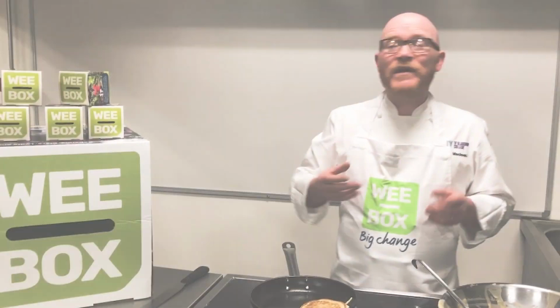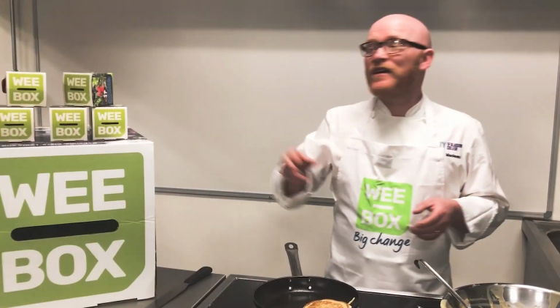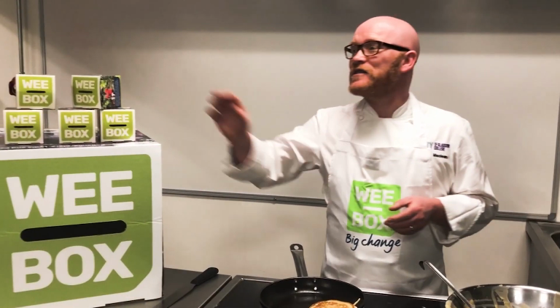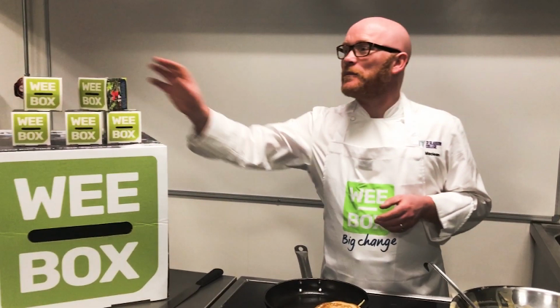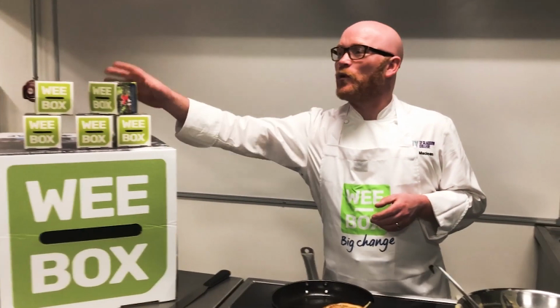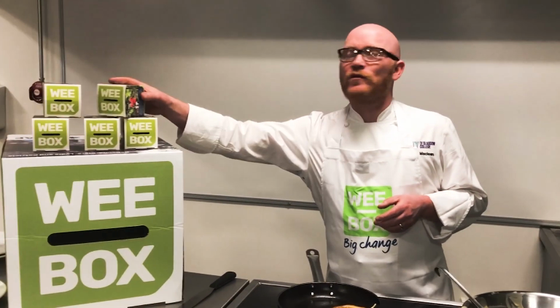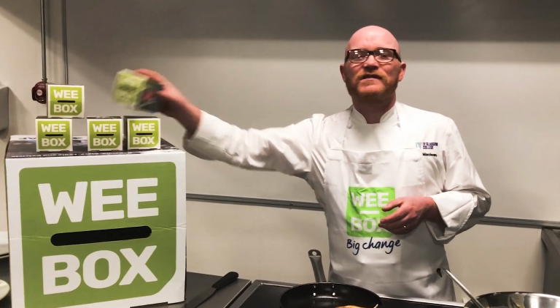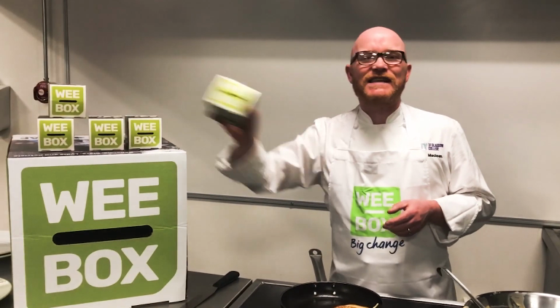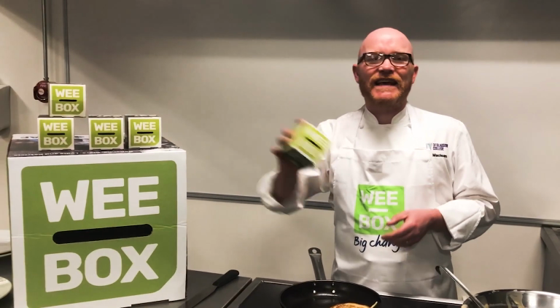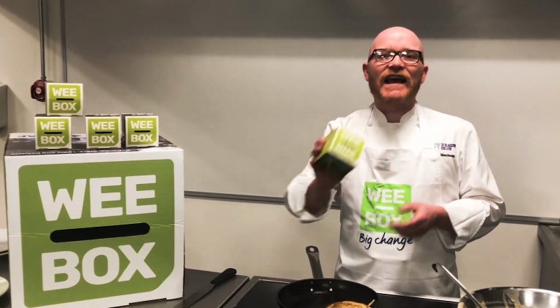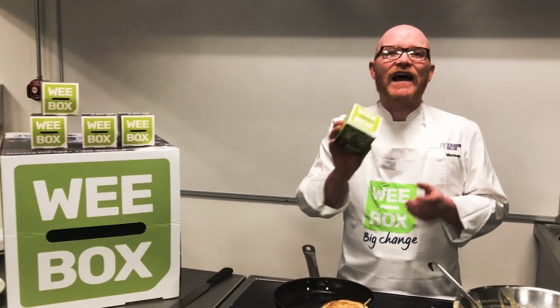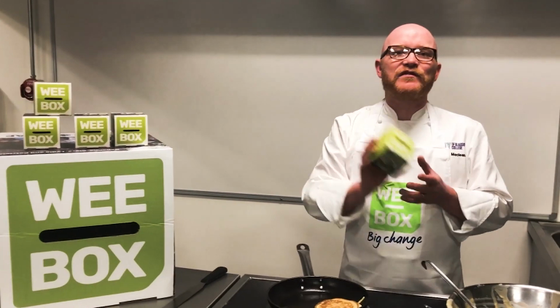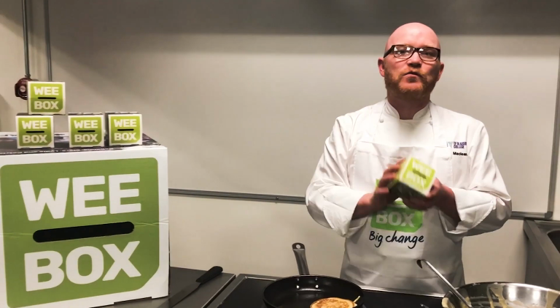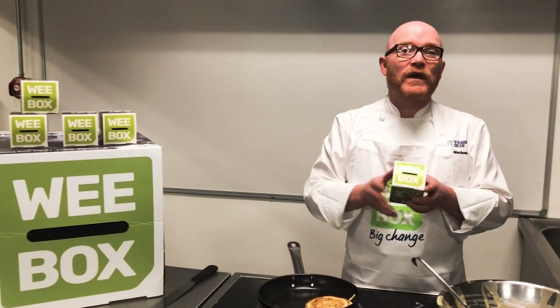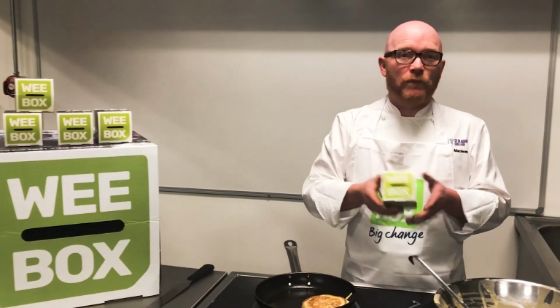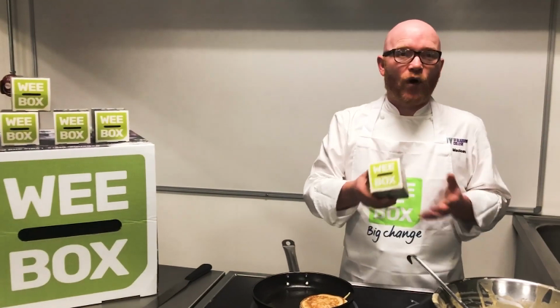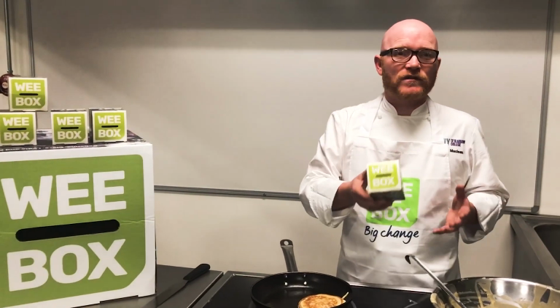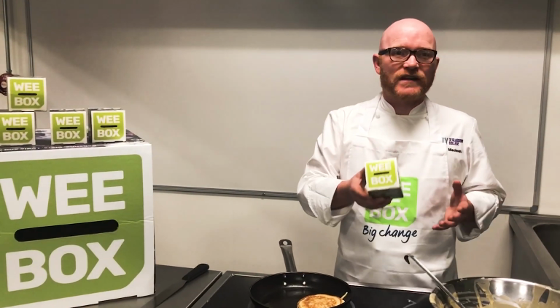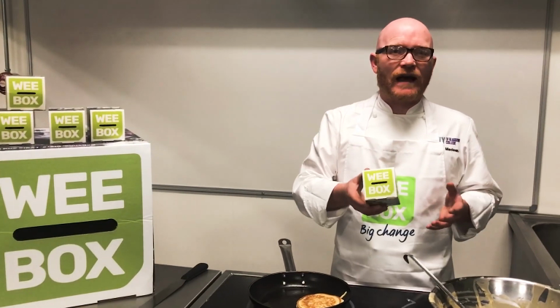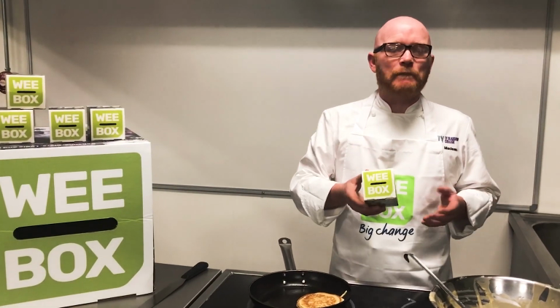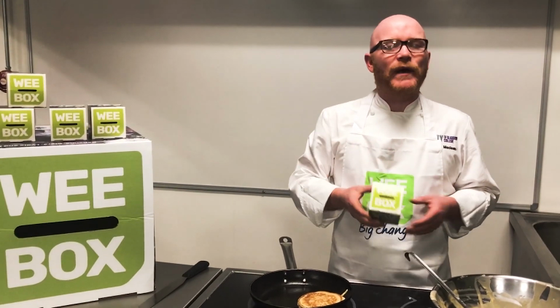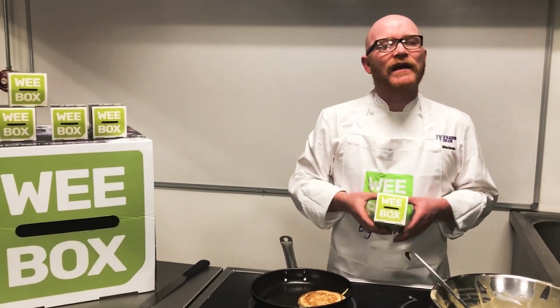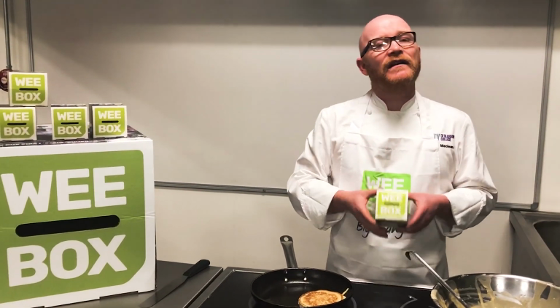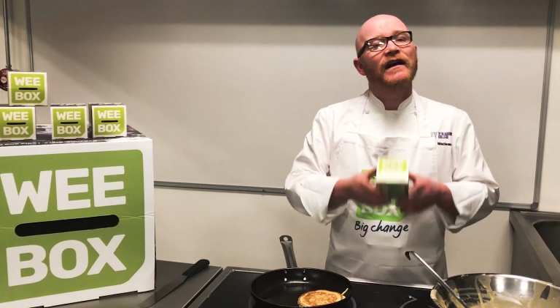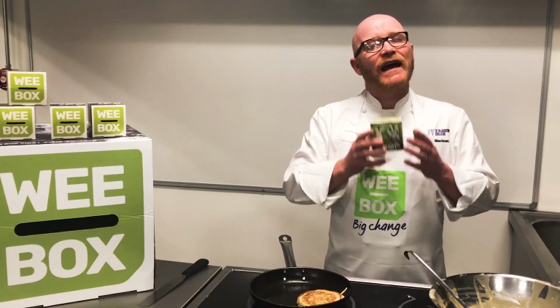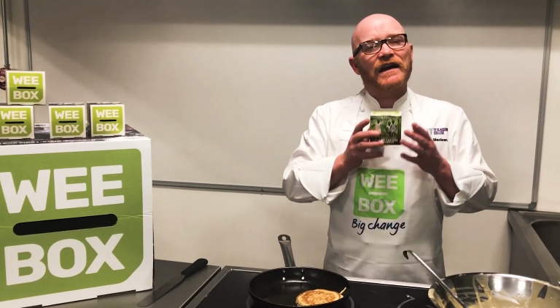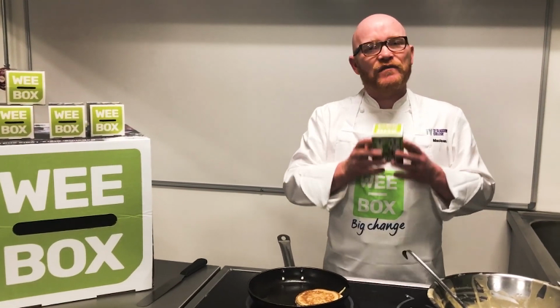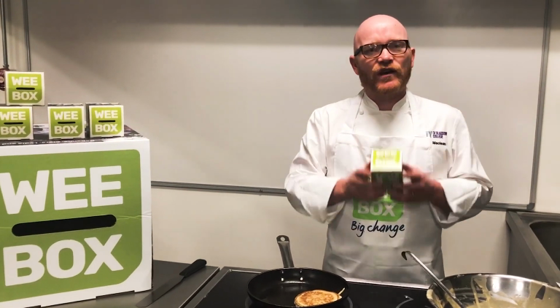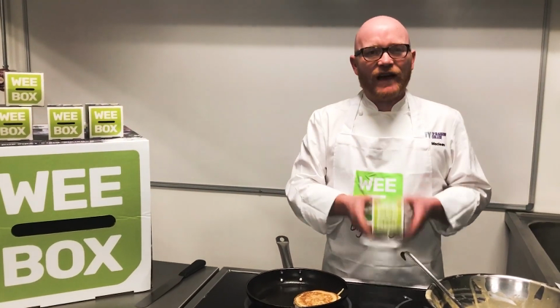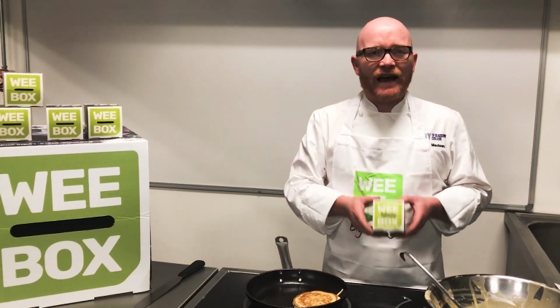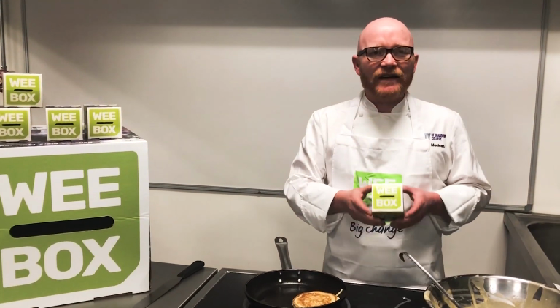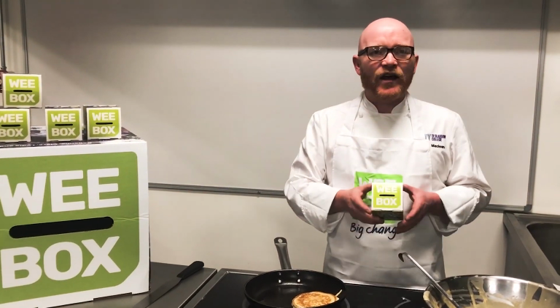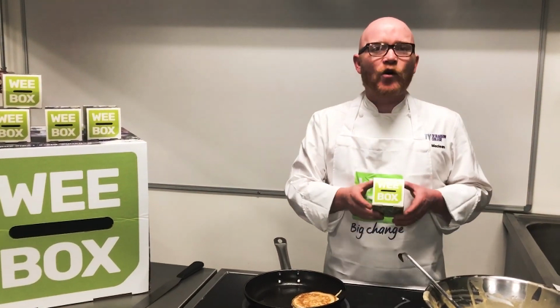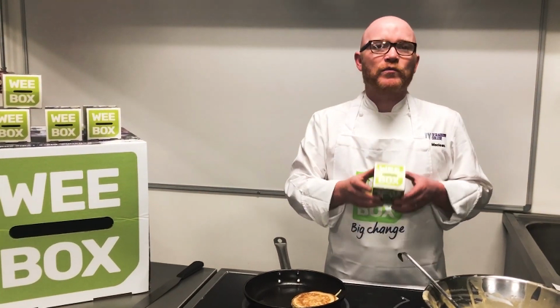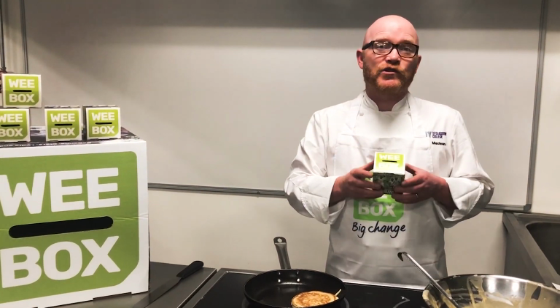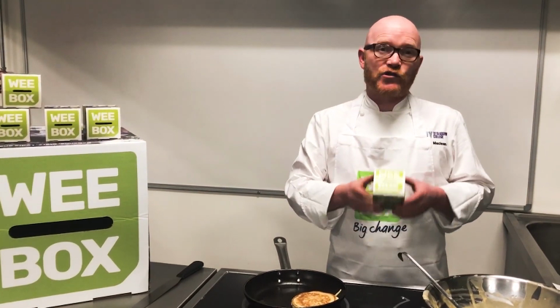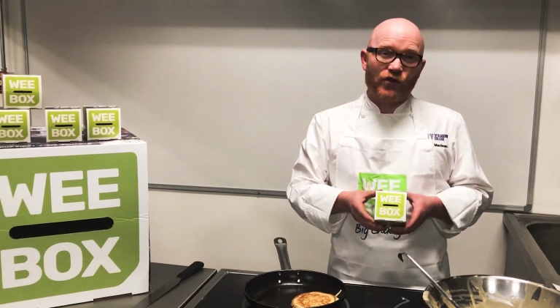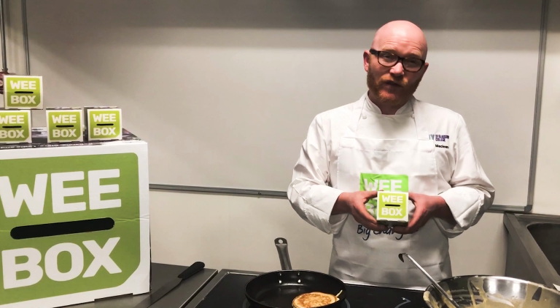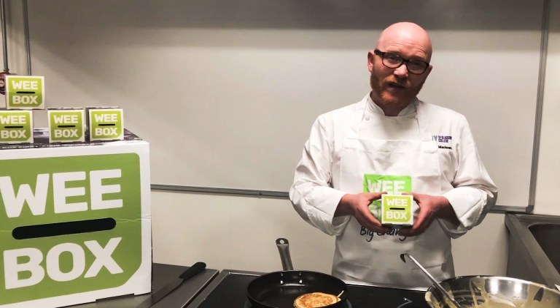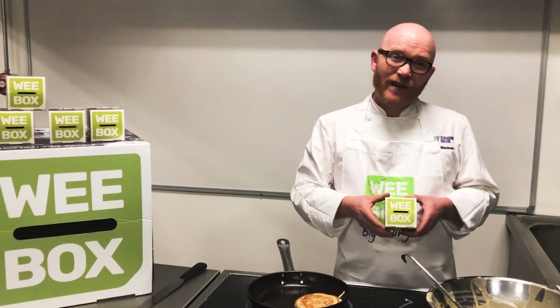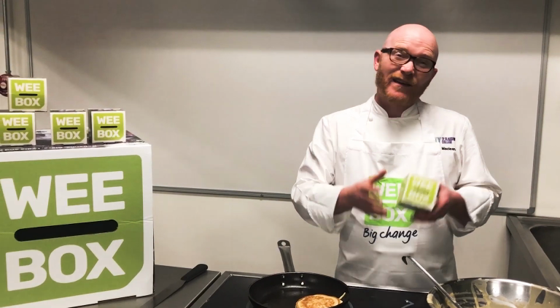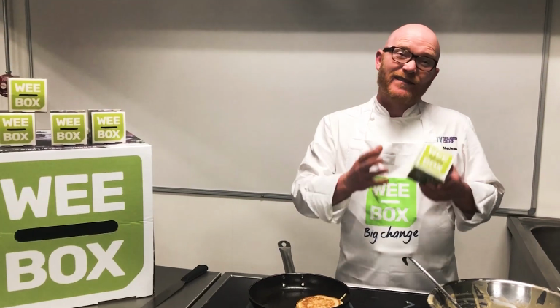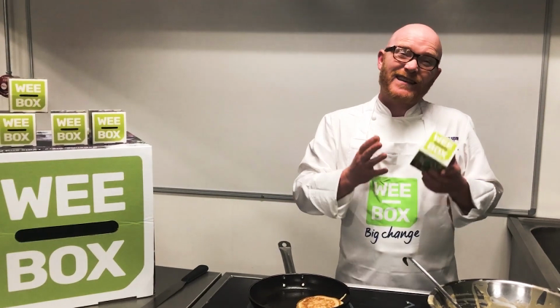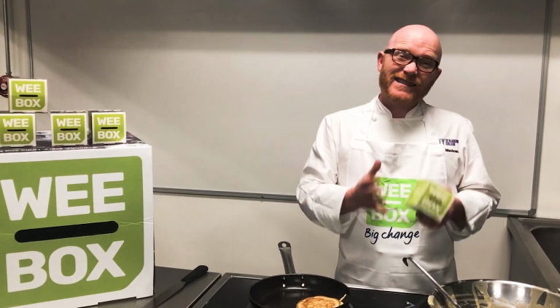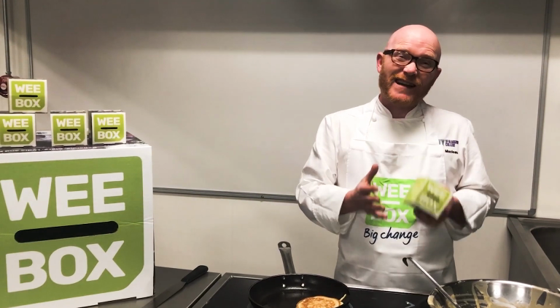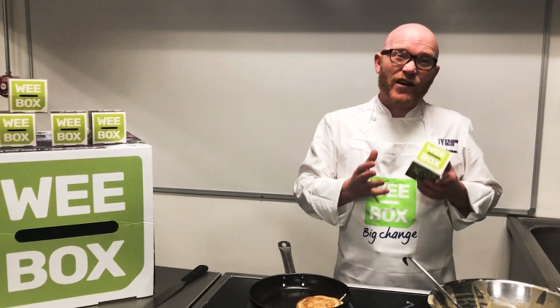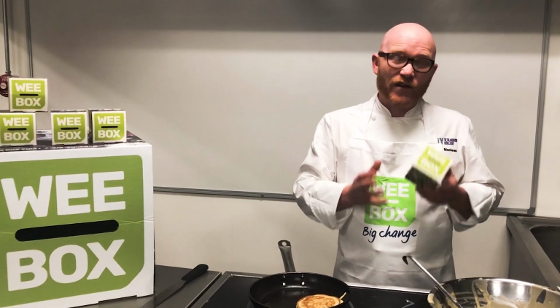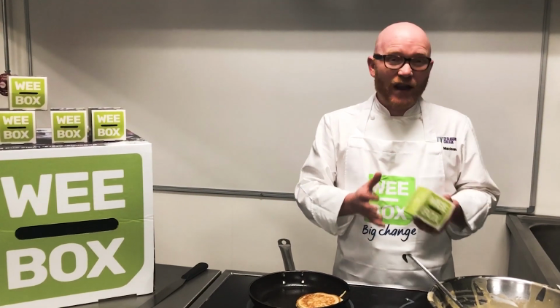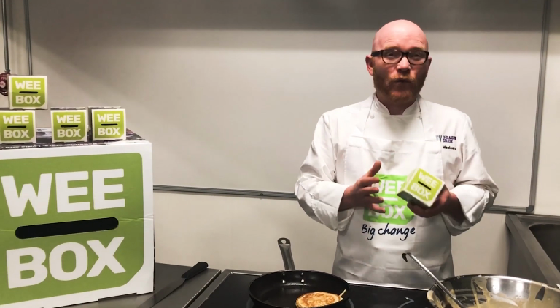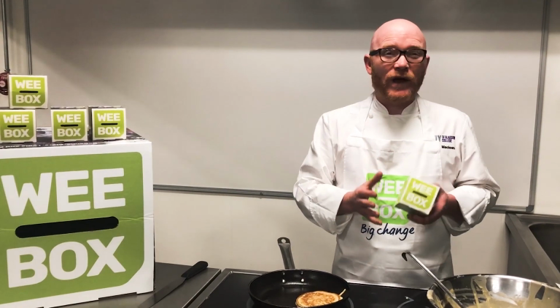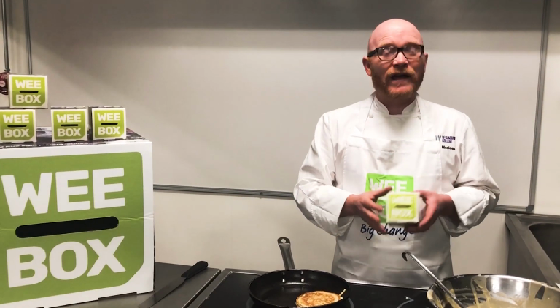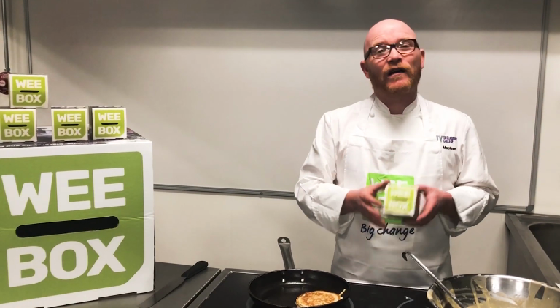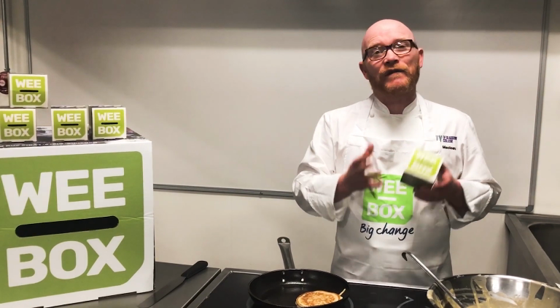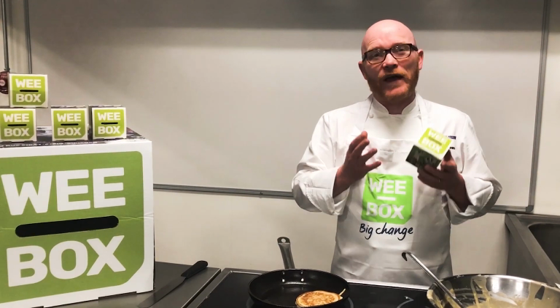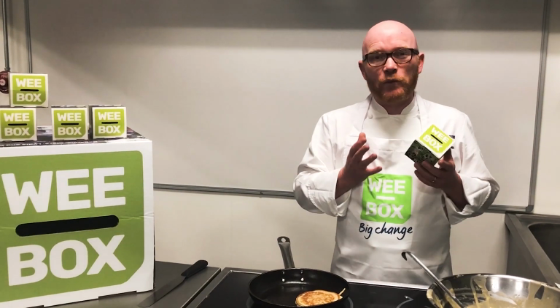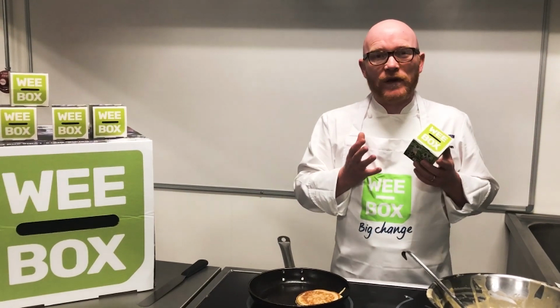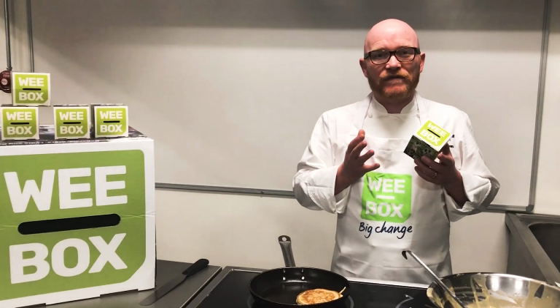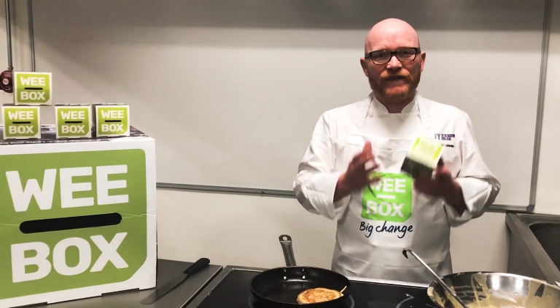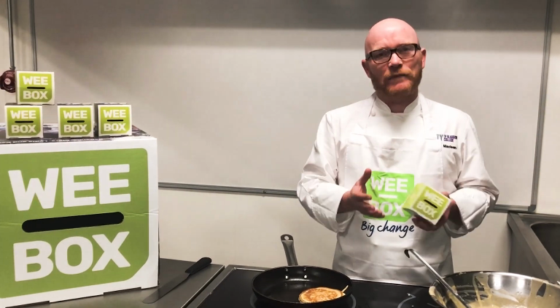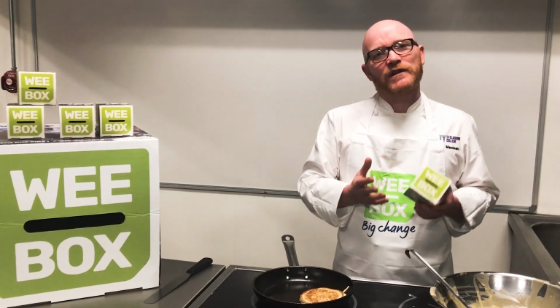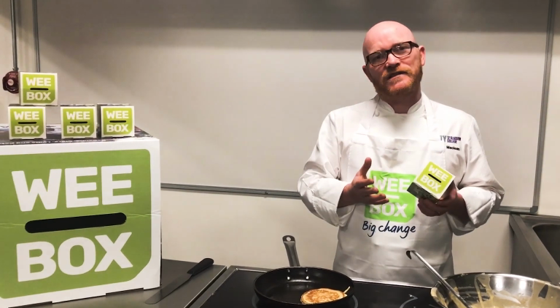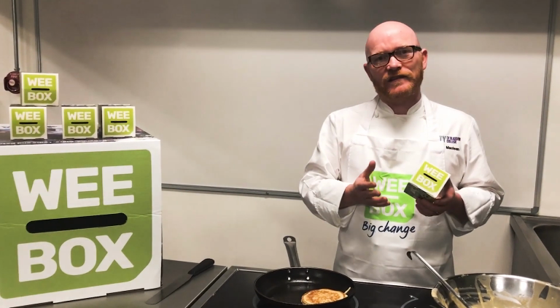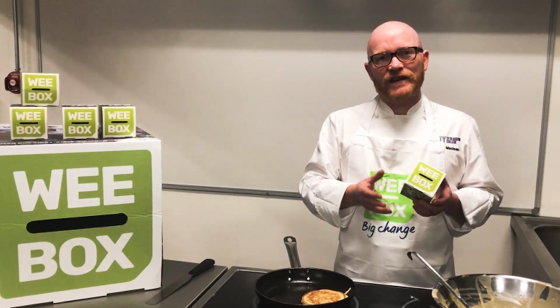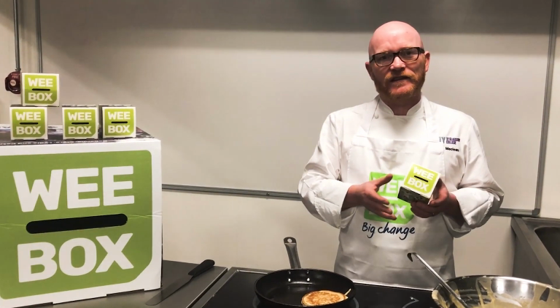I'm here supporting Ski-Aff's wee box campaign and if you can help, you should. This is a great way of helping families in need.